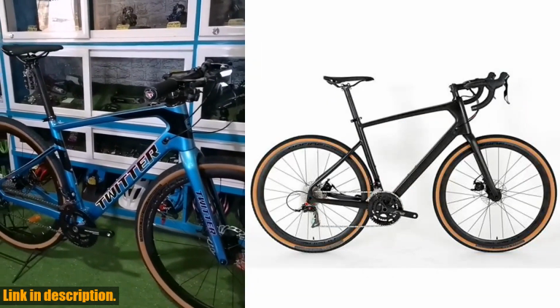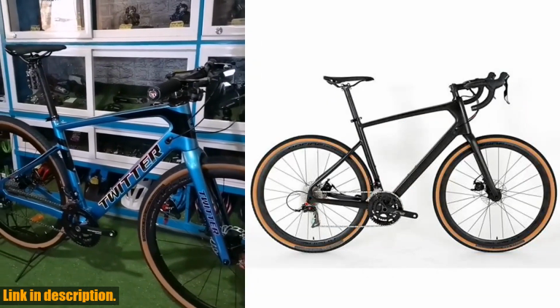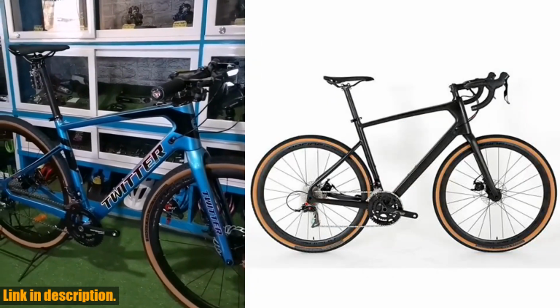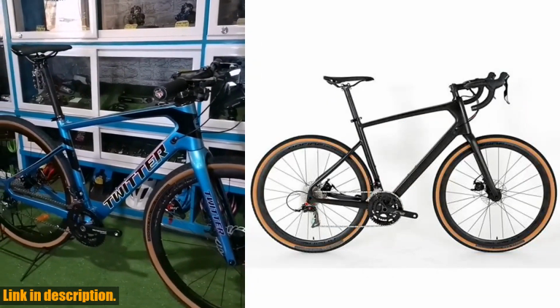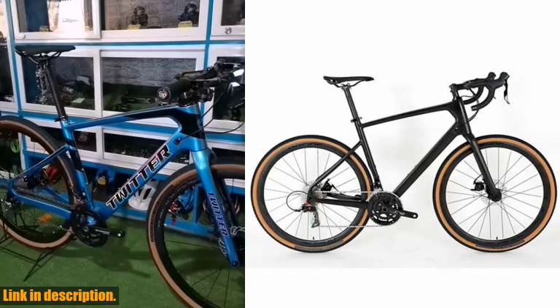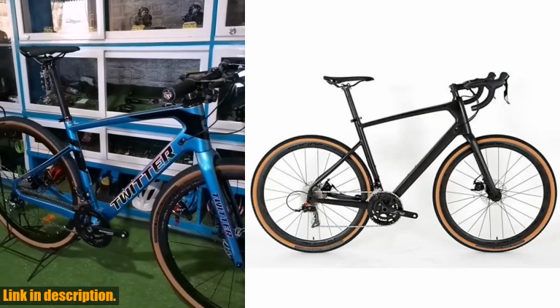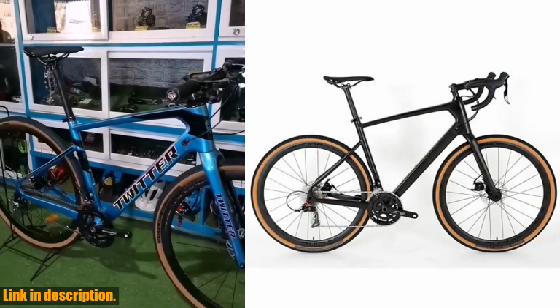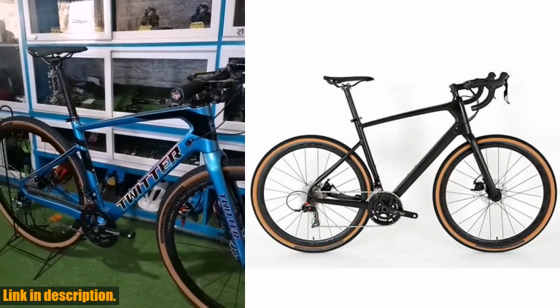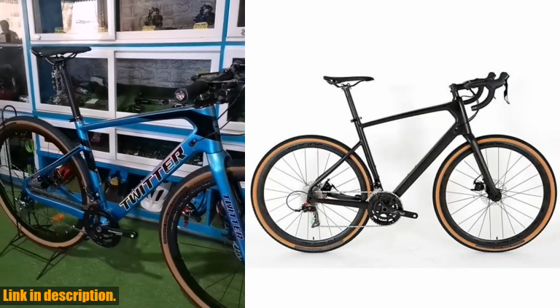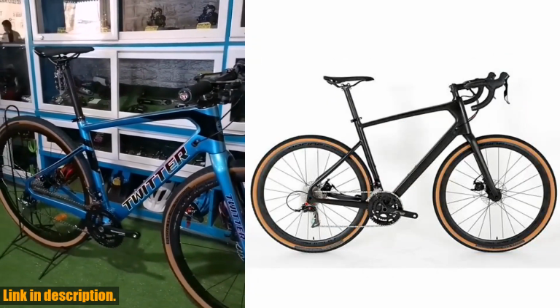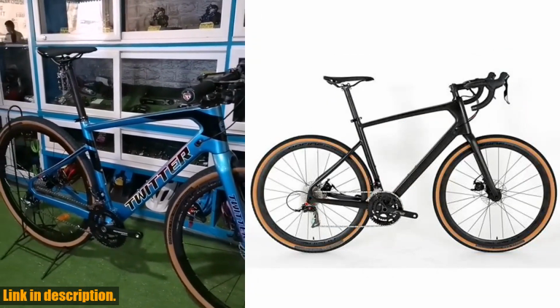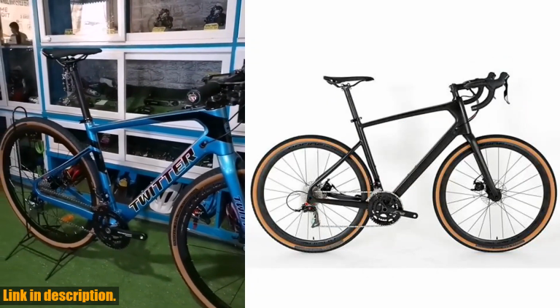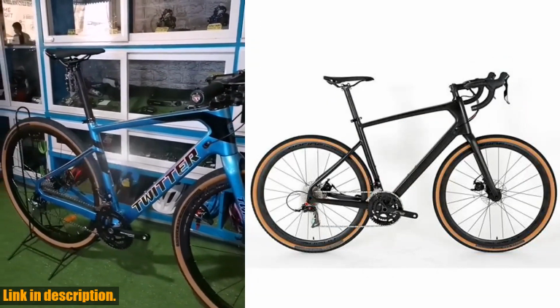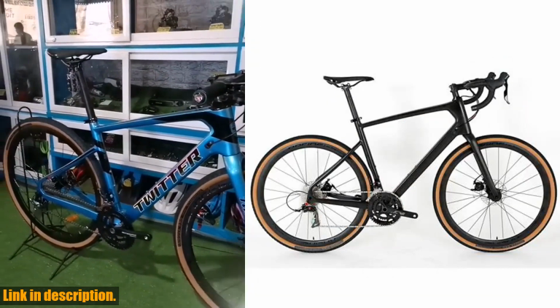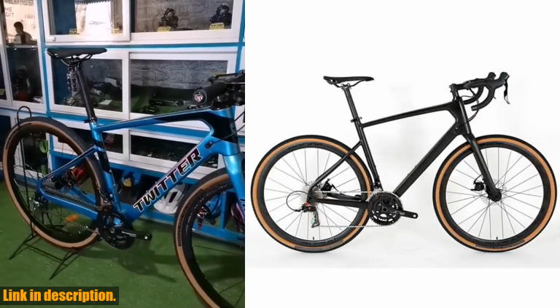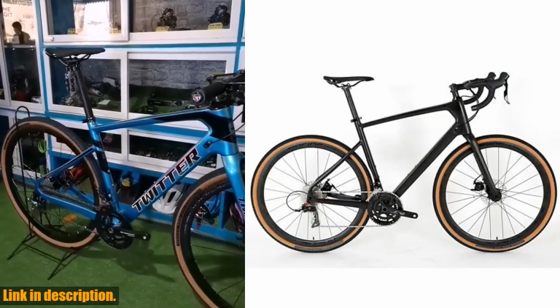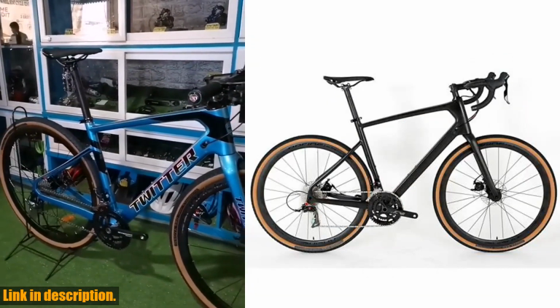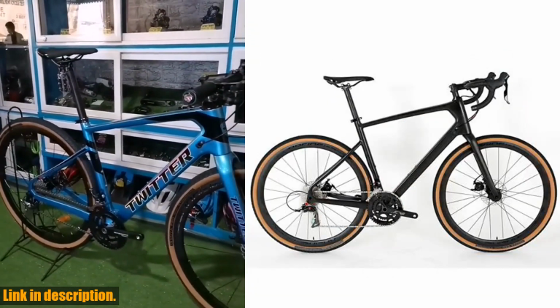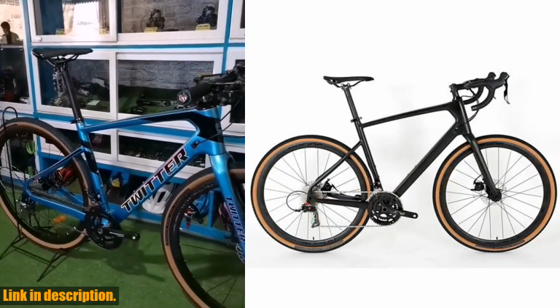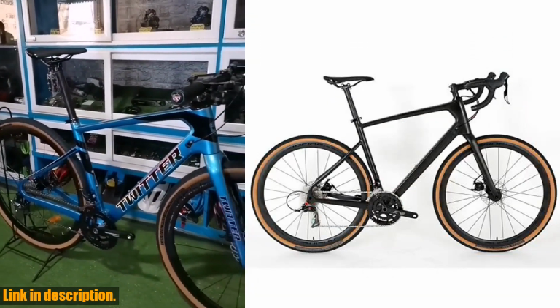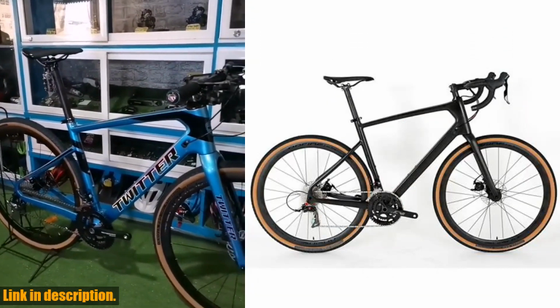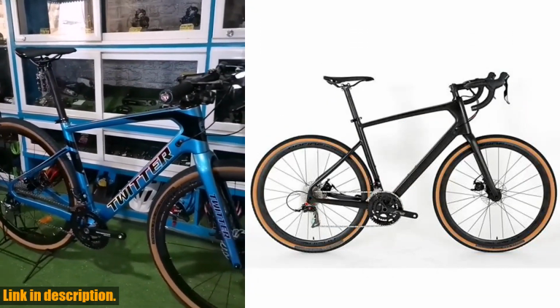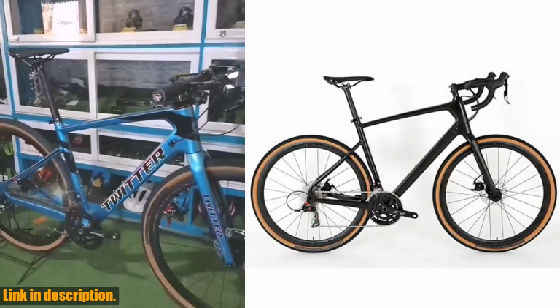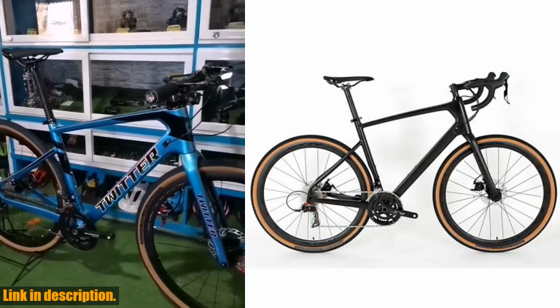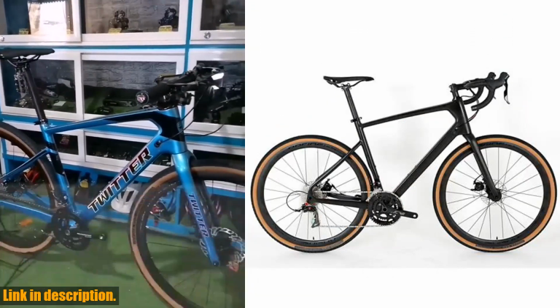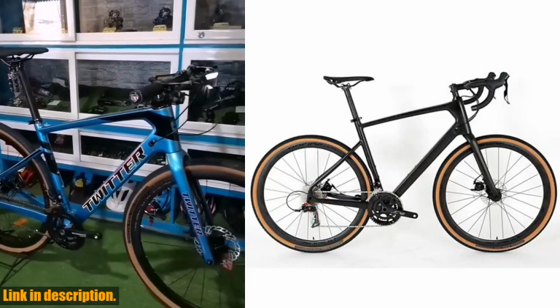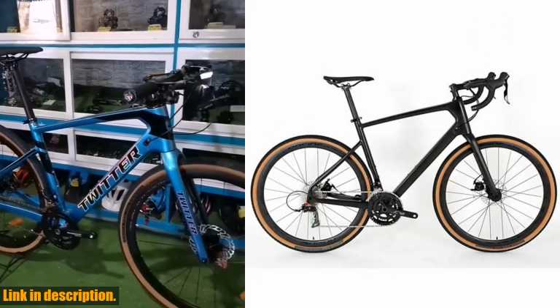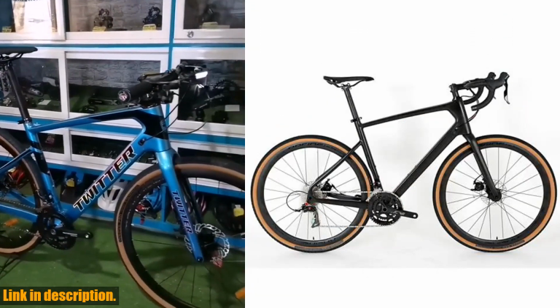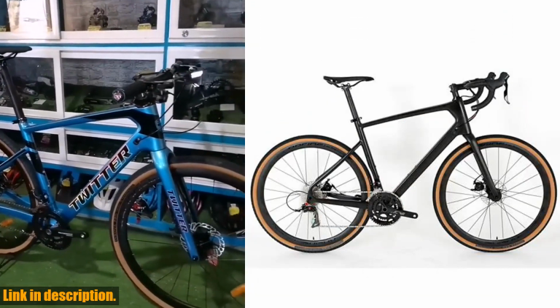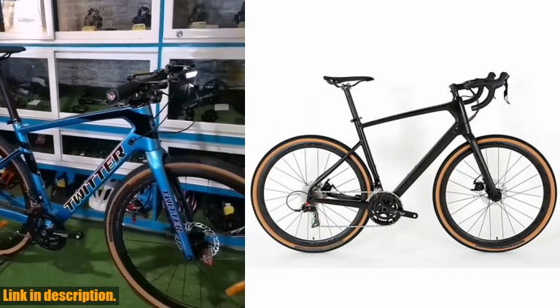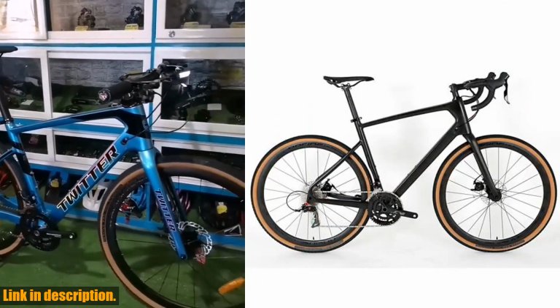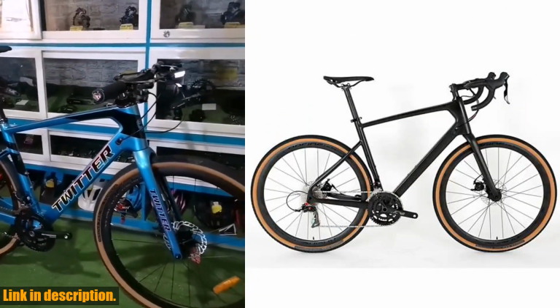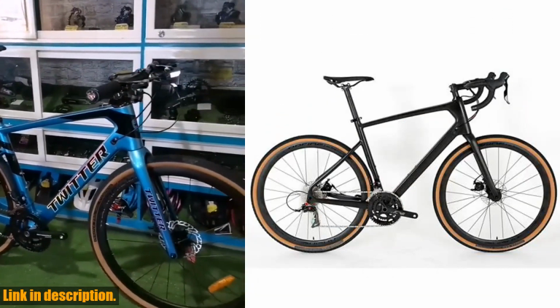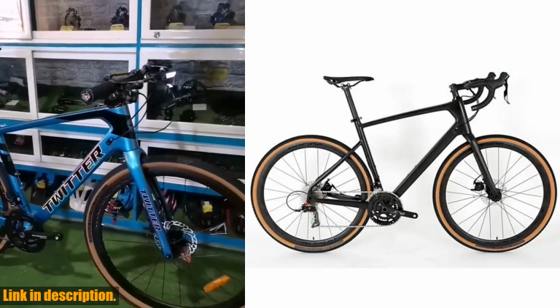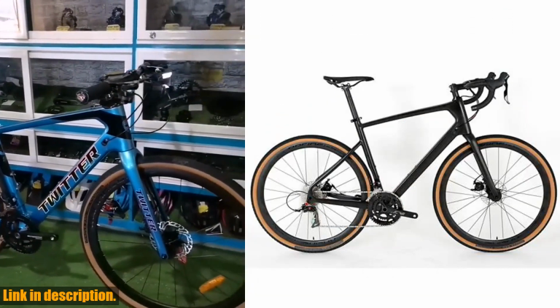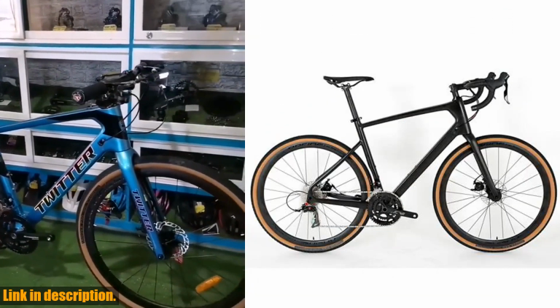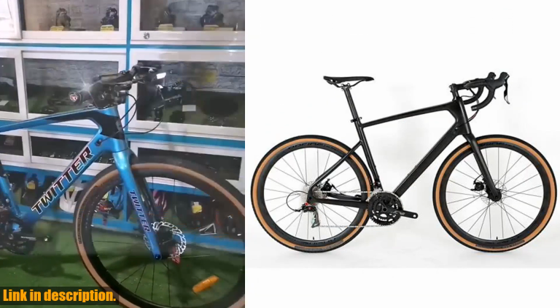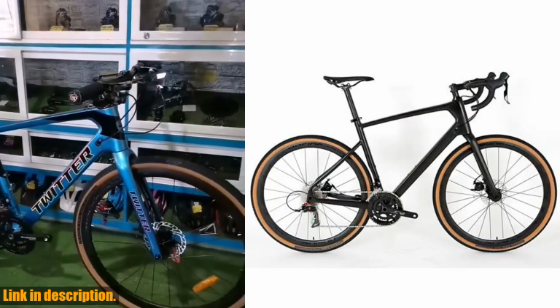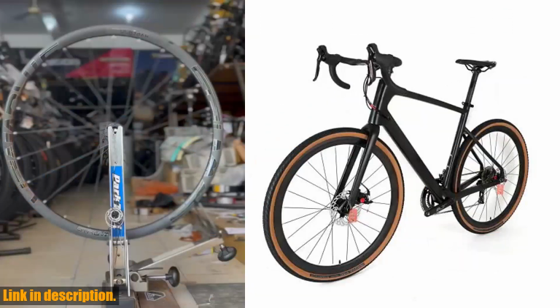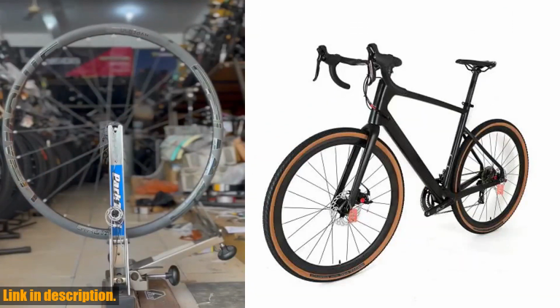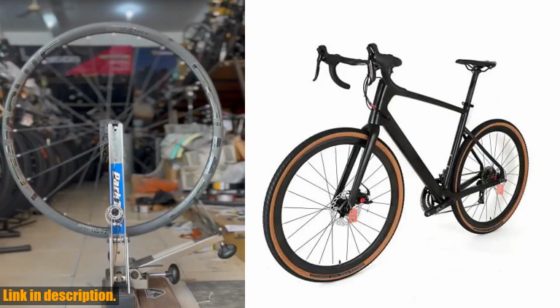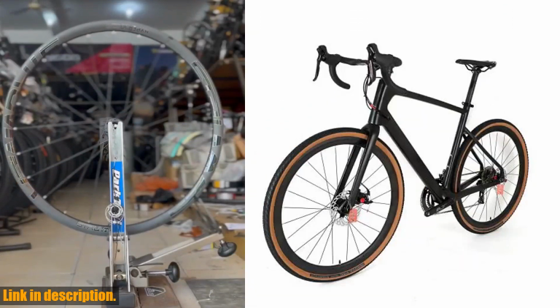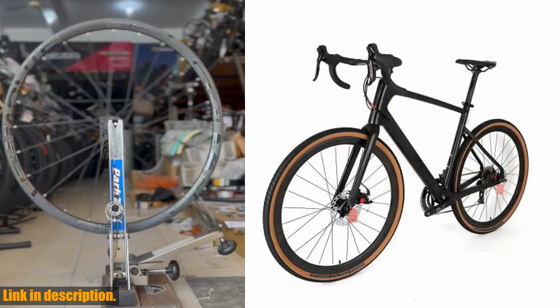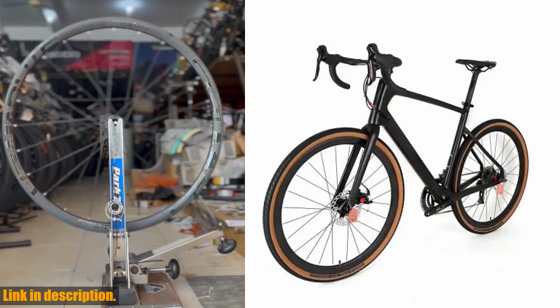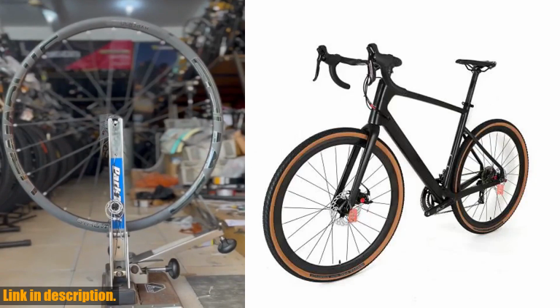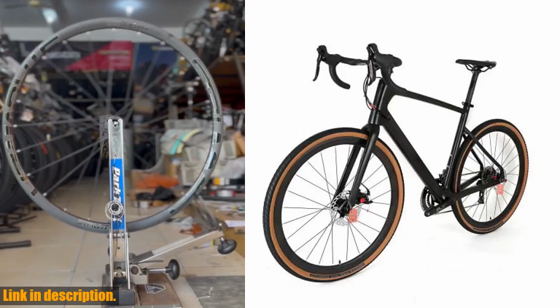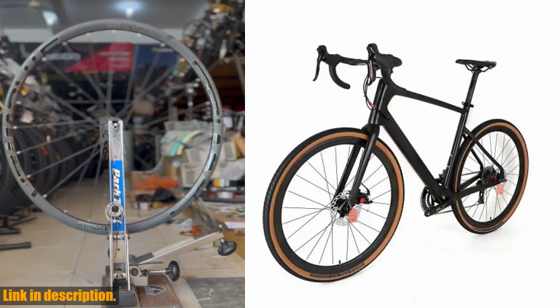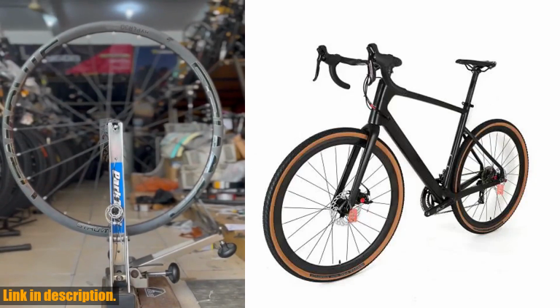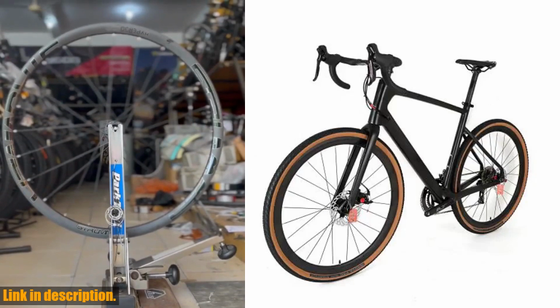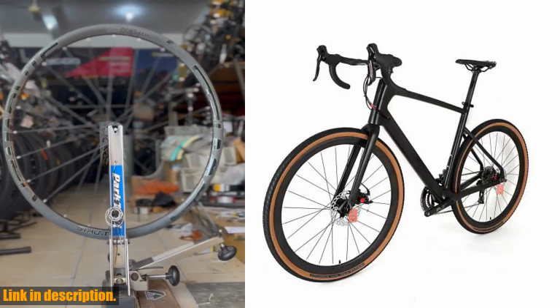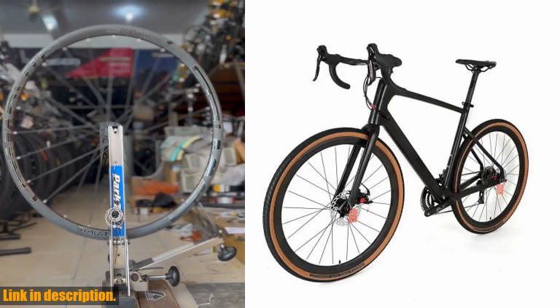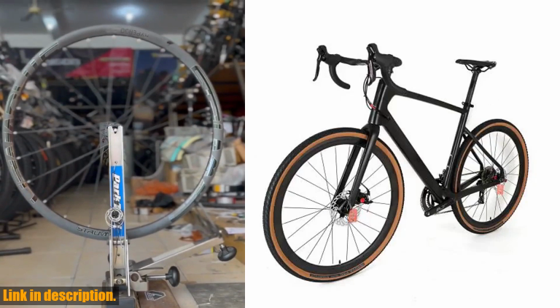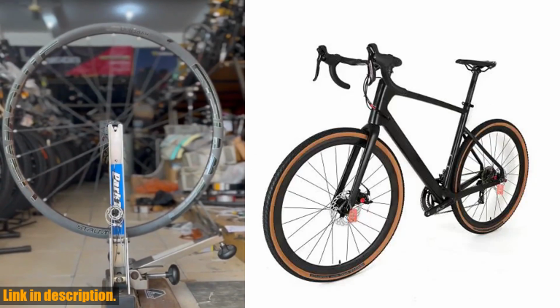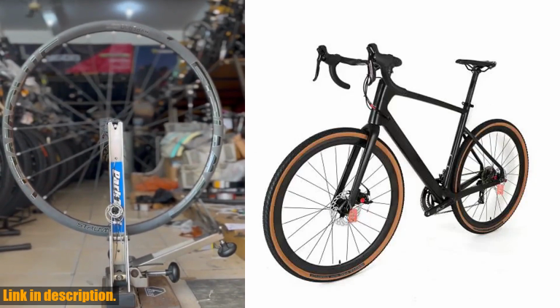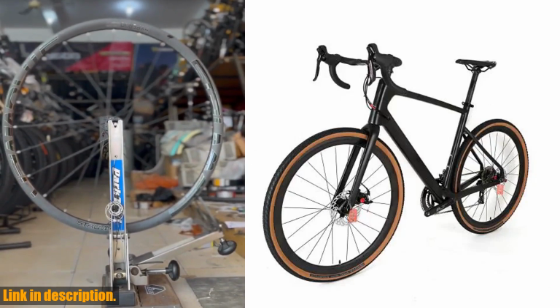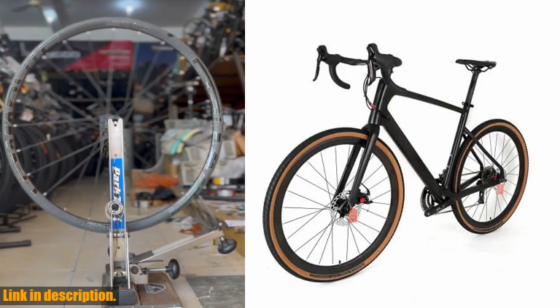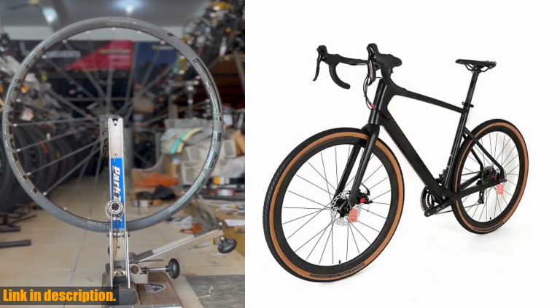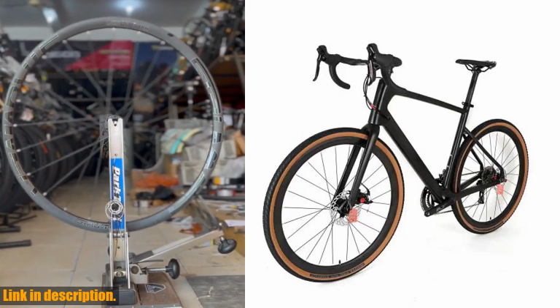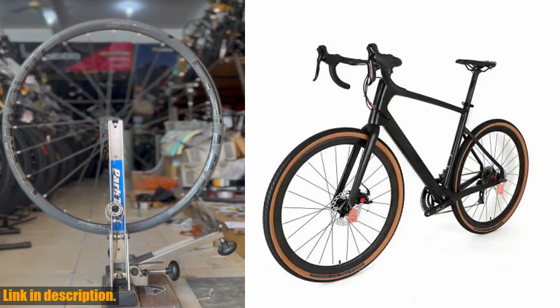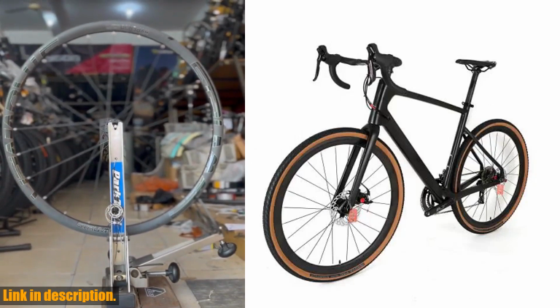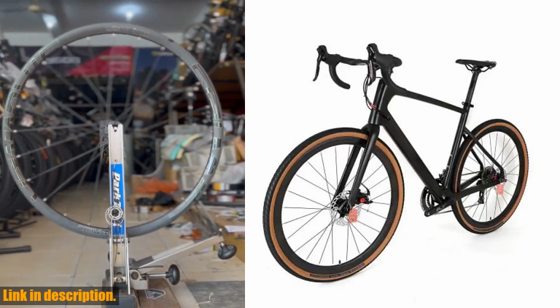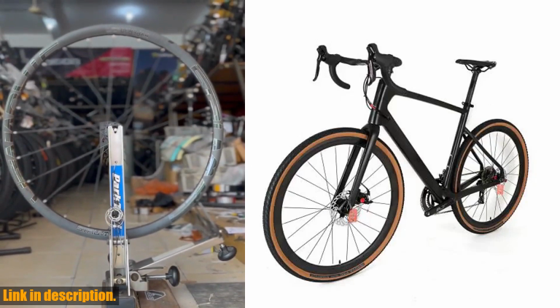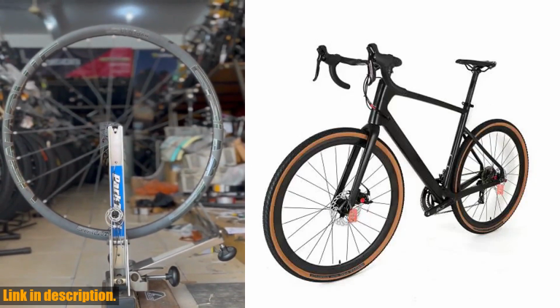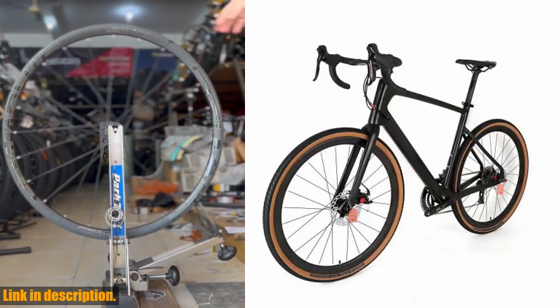Whether you're a seasoned off-road enthusiast or just looking to add some excitement to your daily commute, the Twitter Gravel RS22's is the ultimate choice for performance and style.